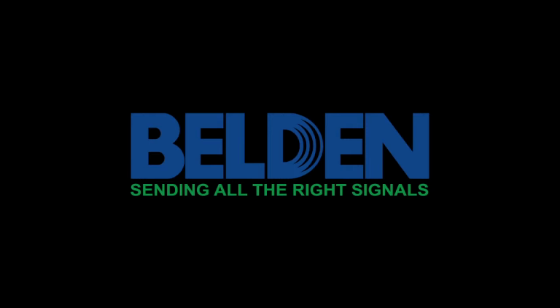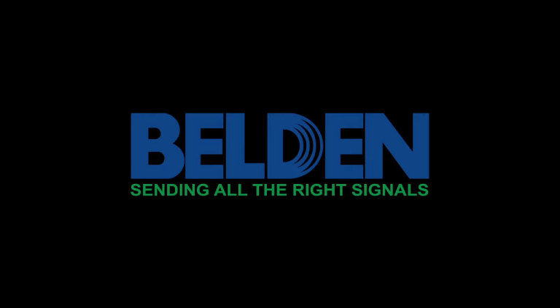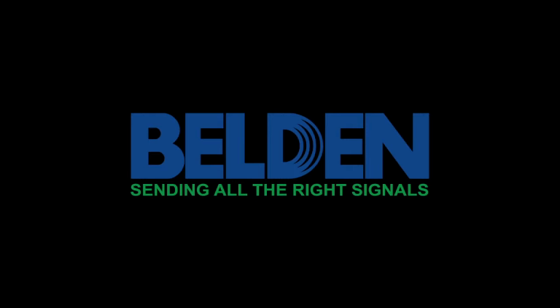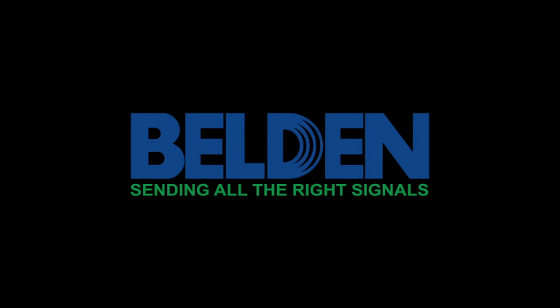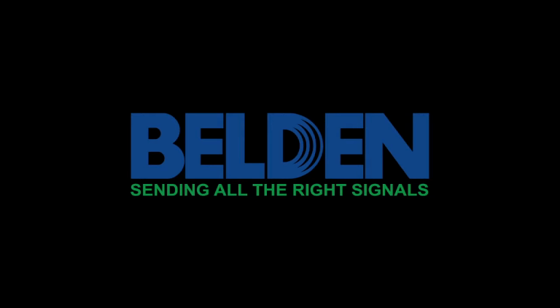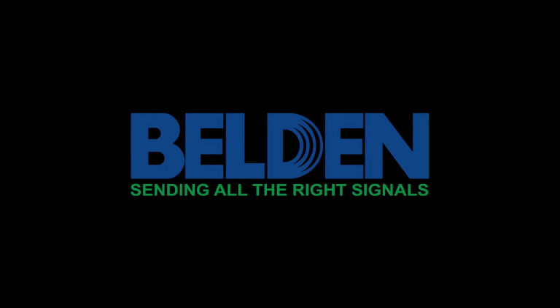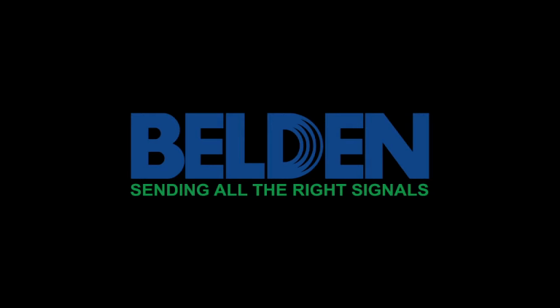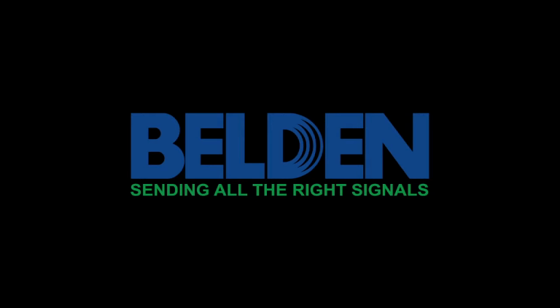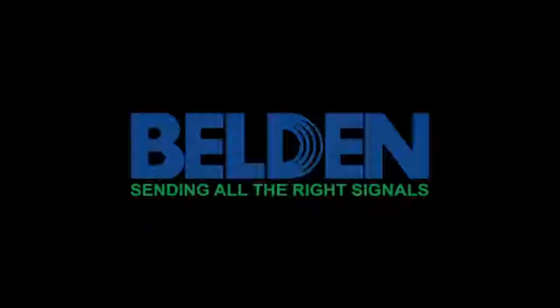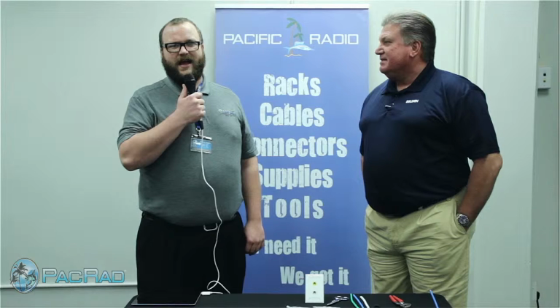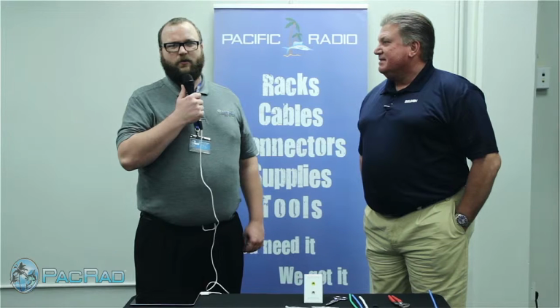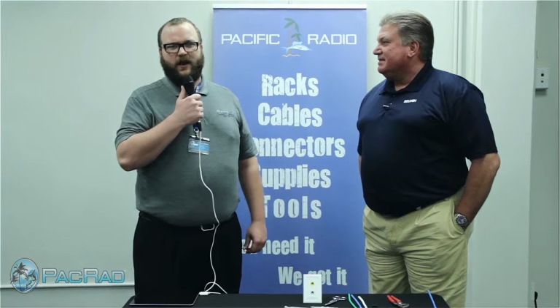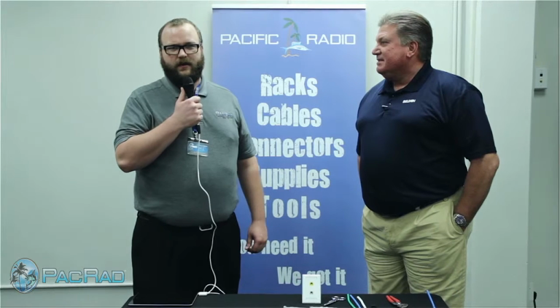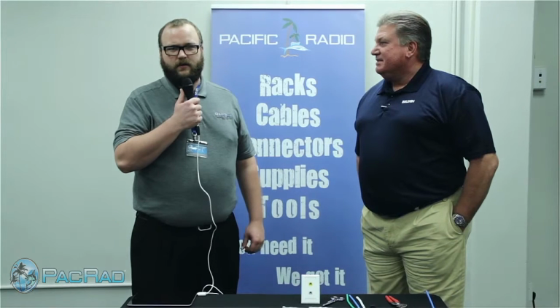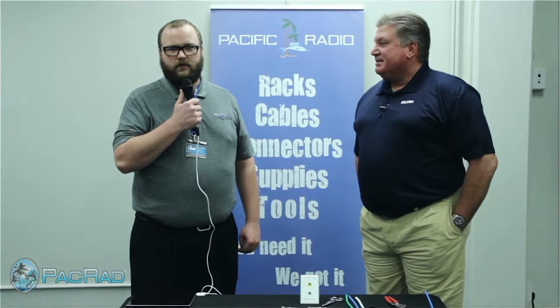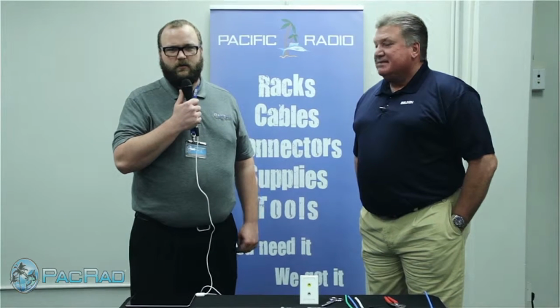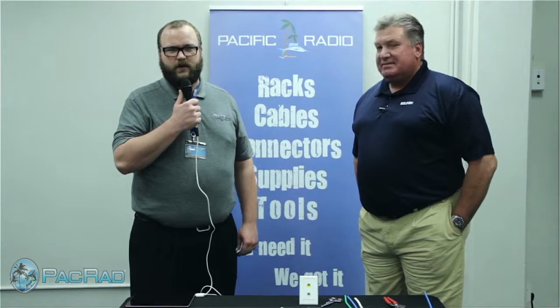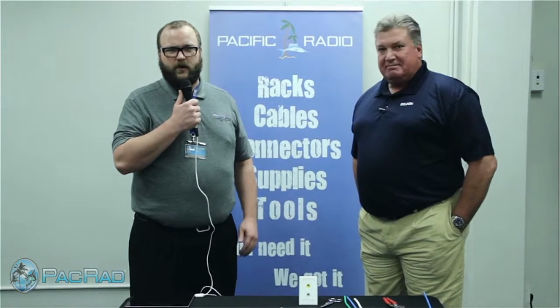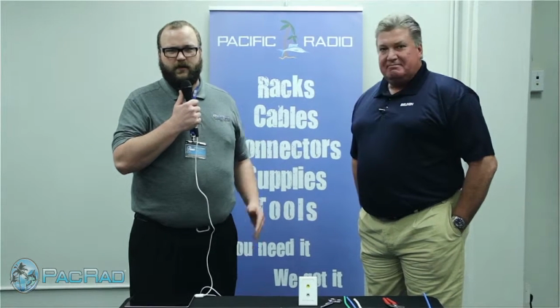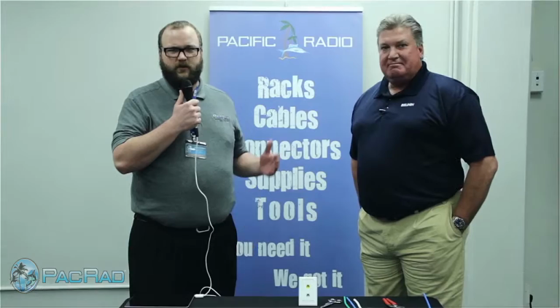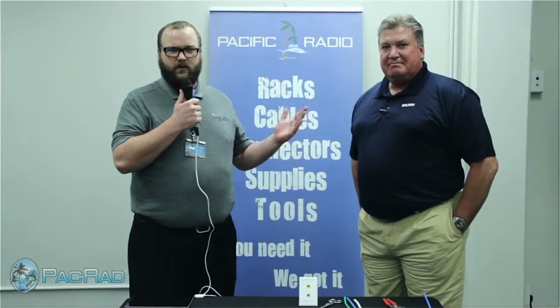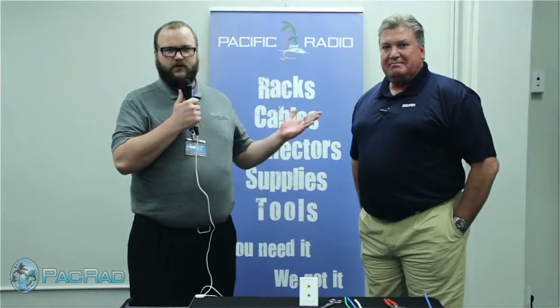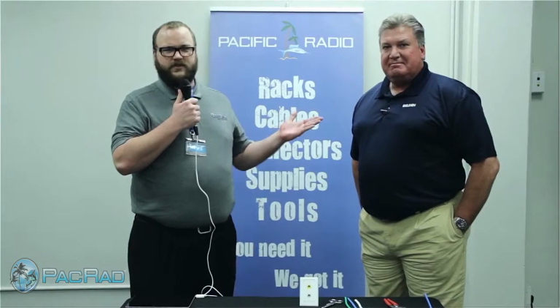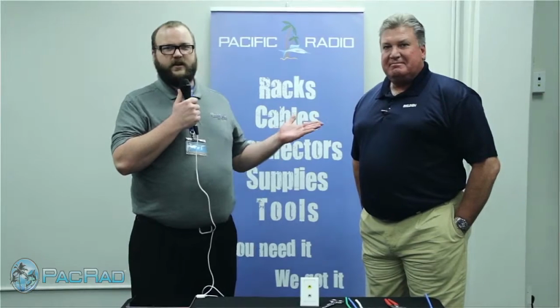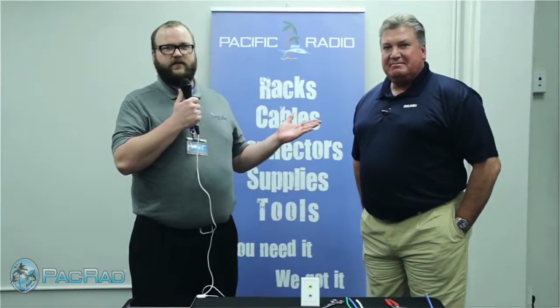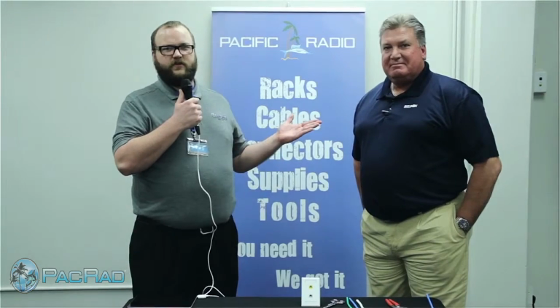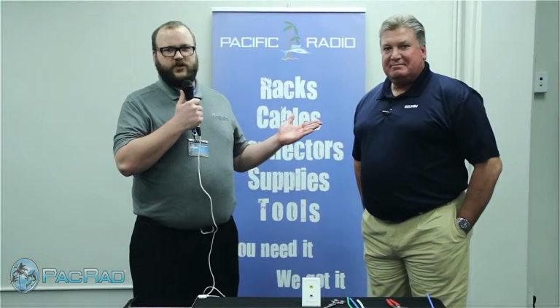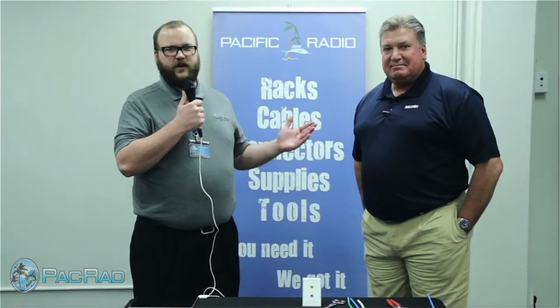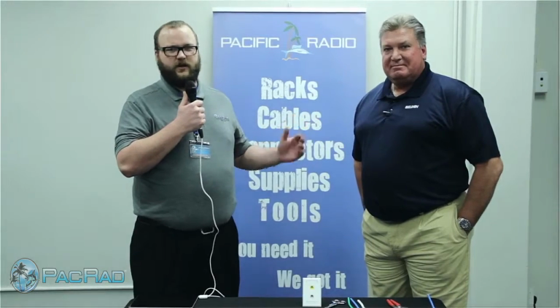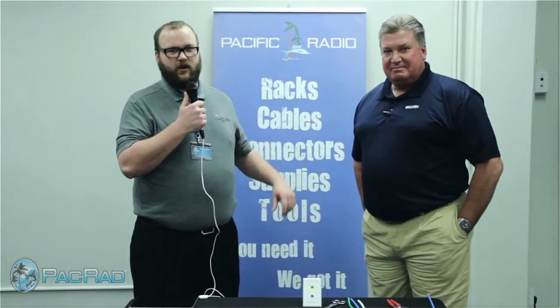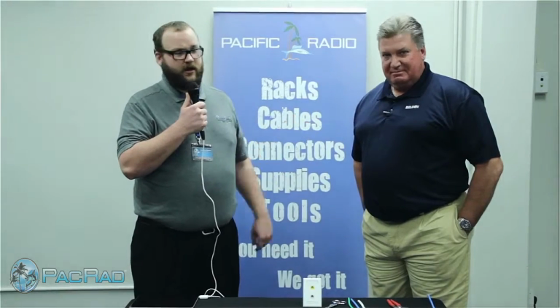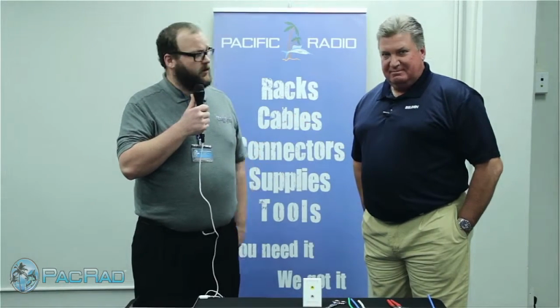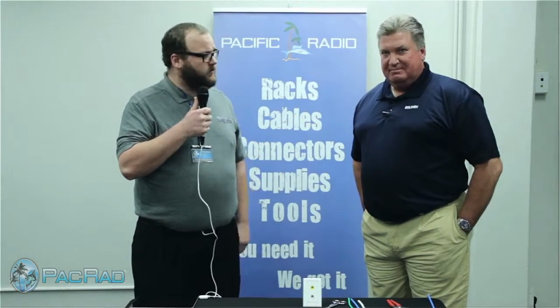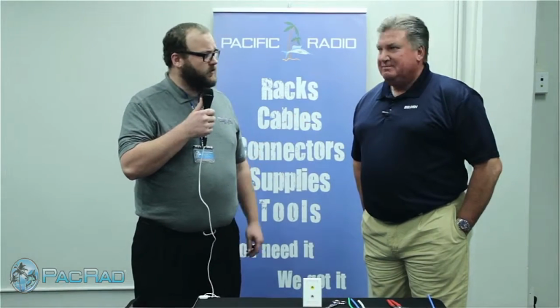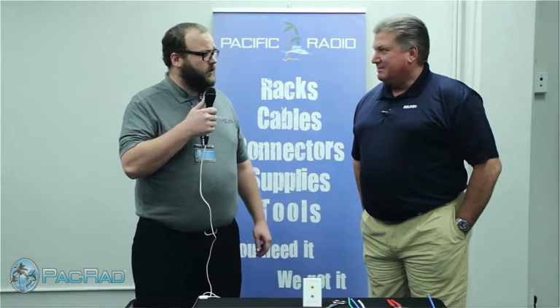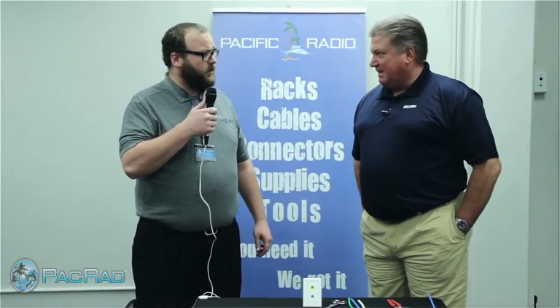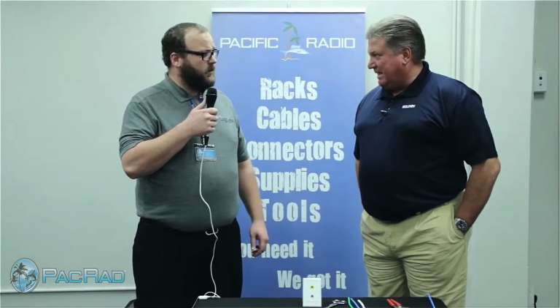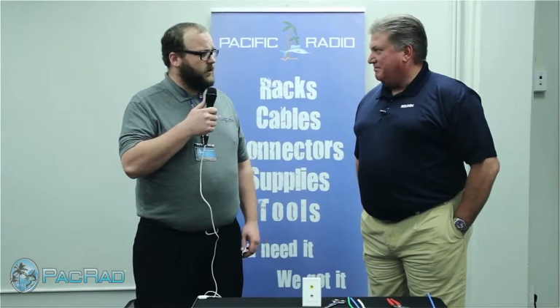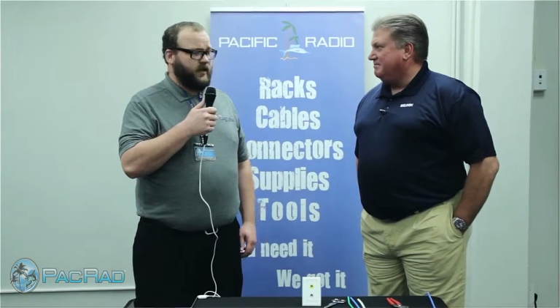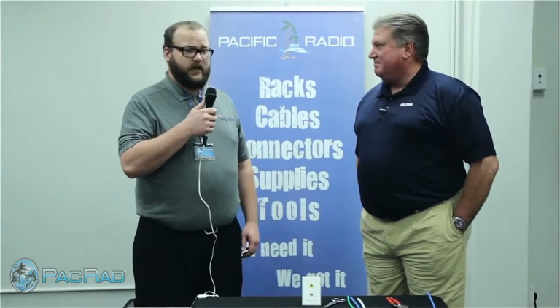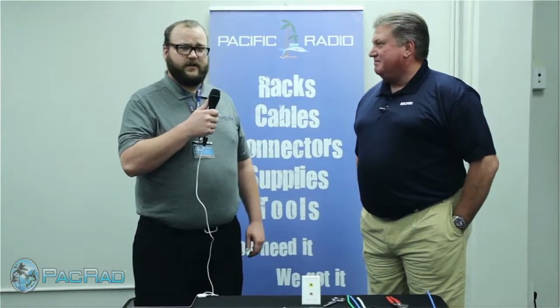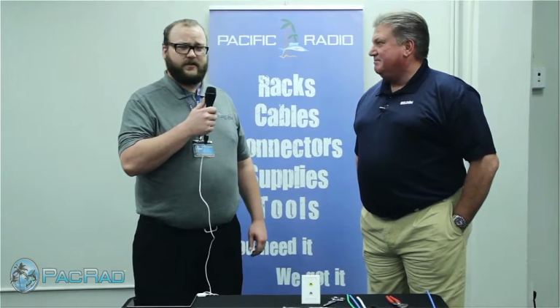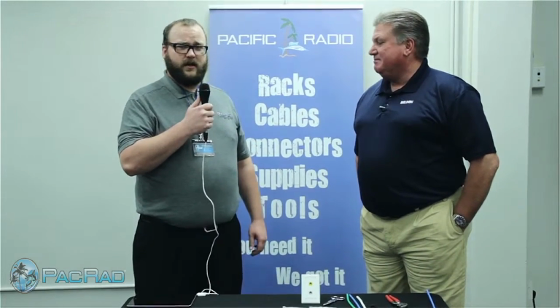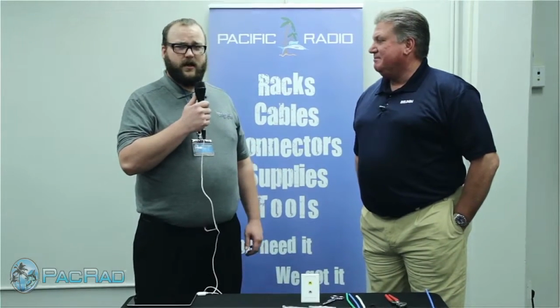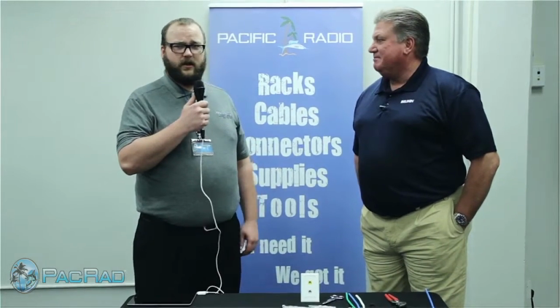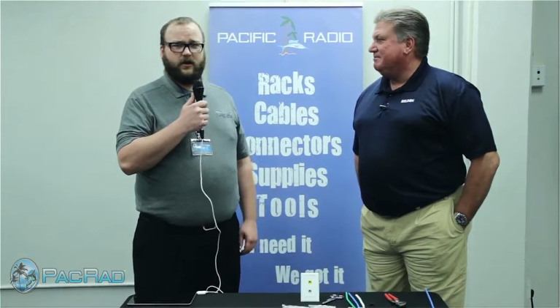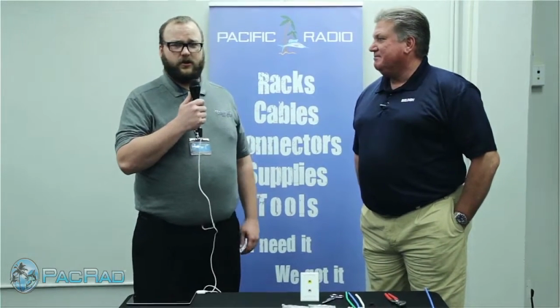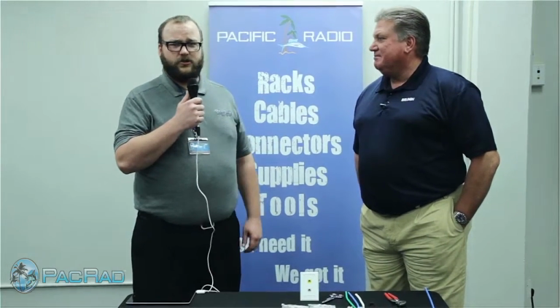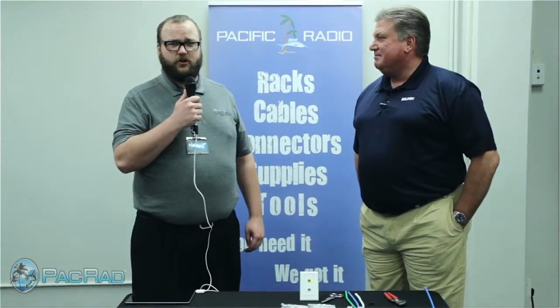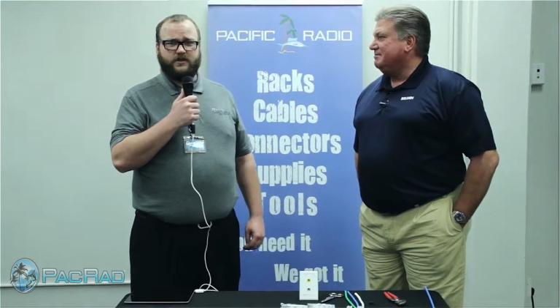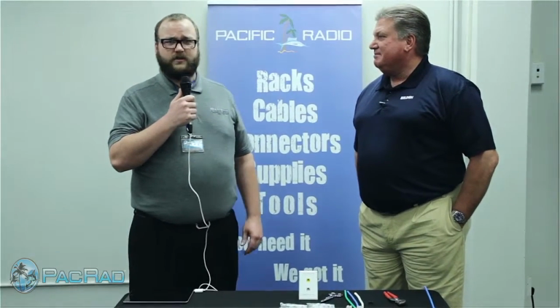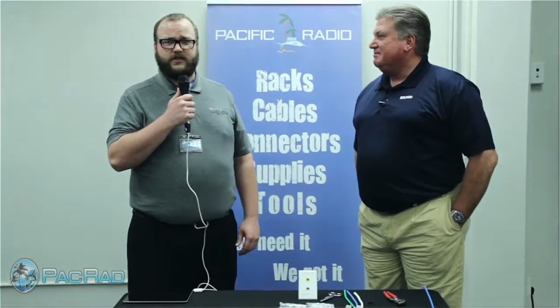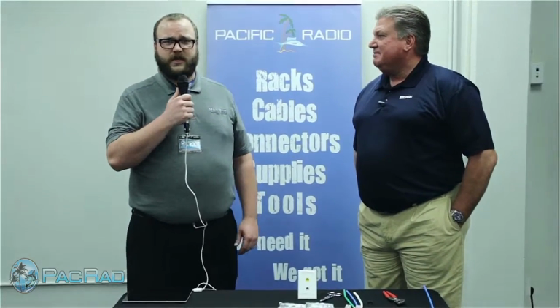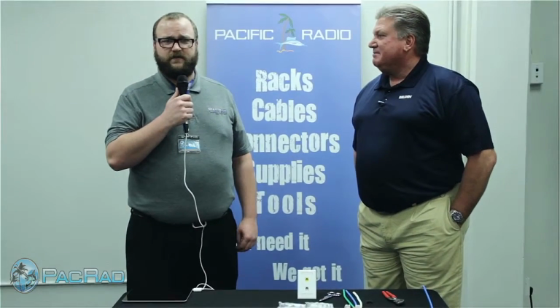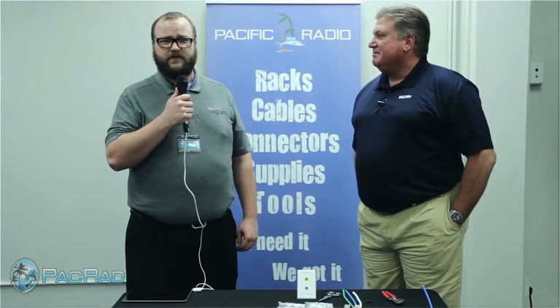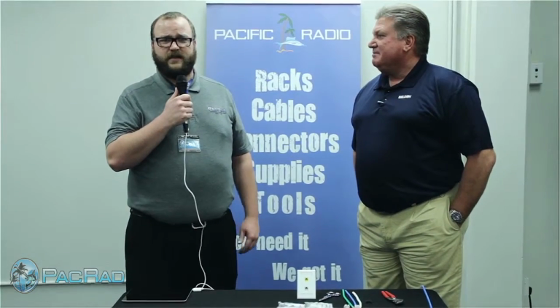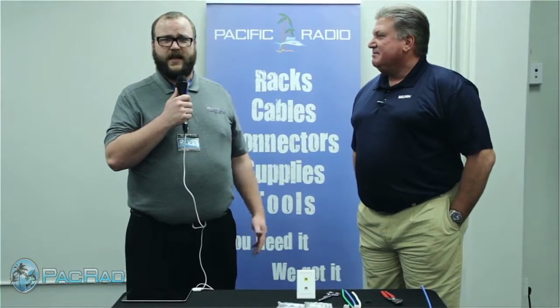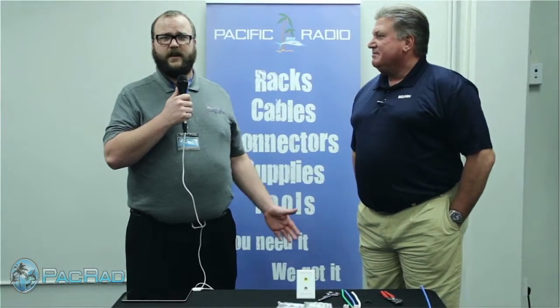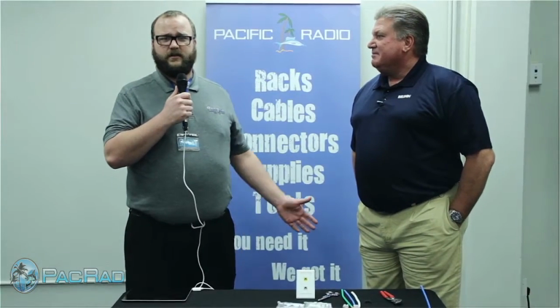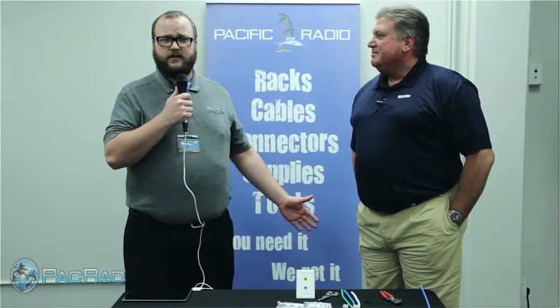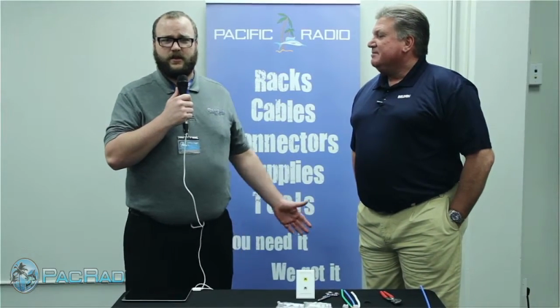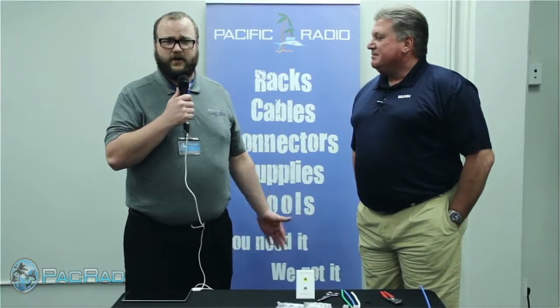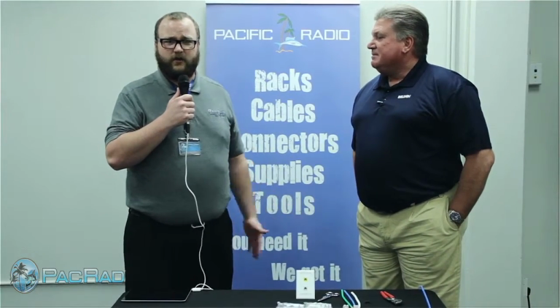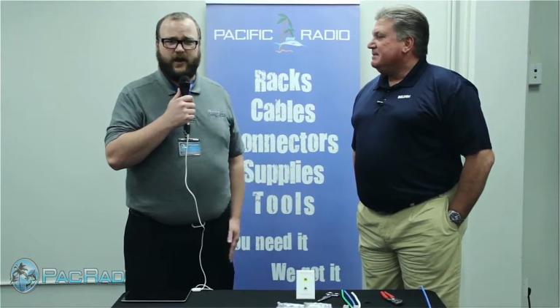We are here at PACRAD with our Belvin representative, John Greiger. Hi. He is going to show us some stuff today. It's going to be great.